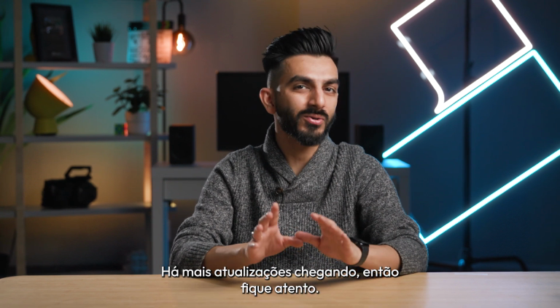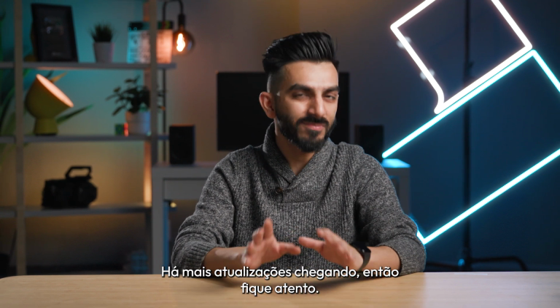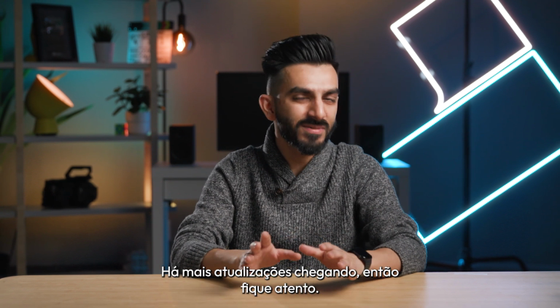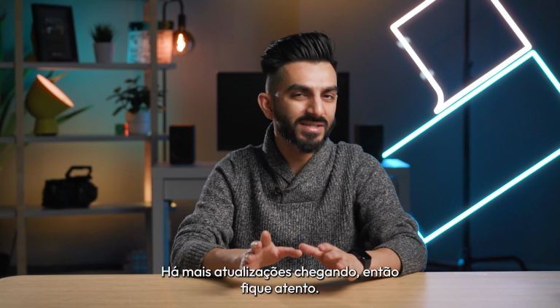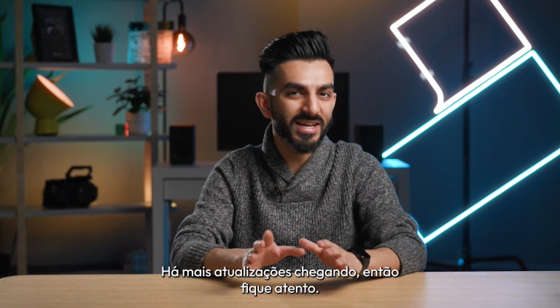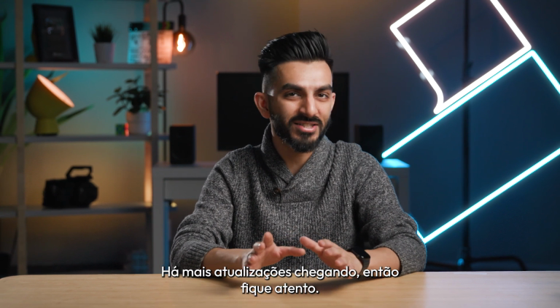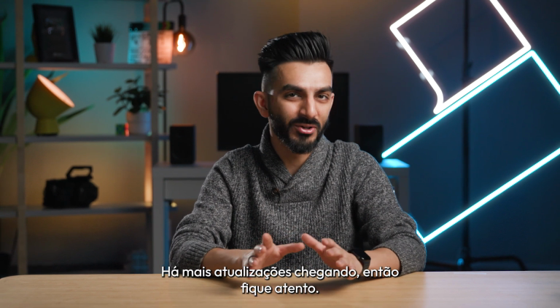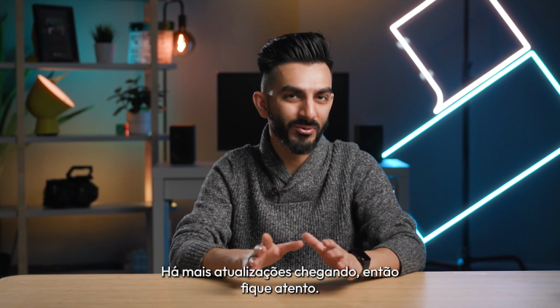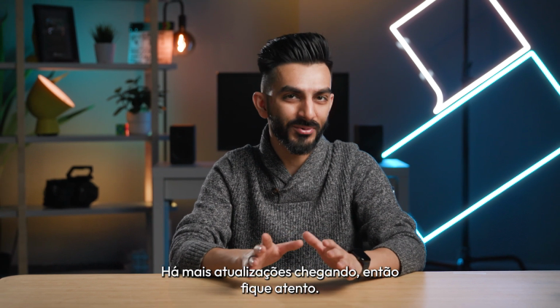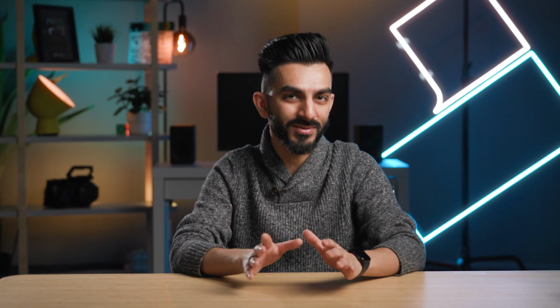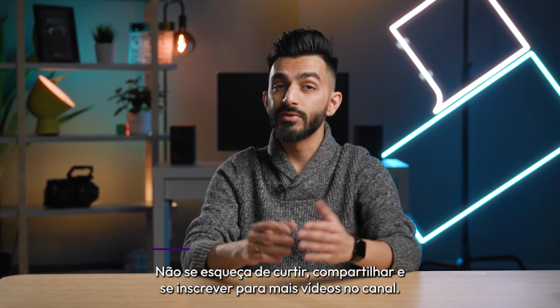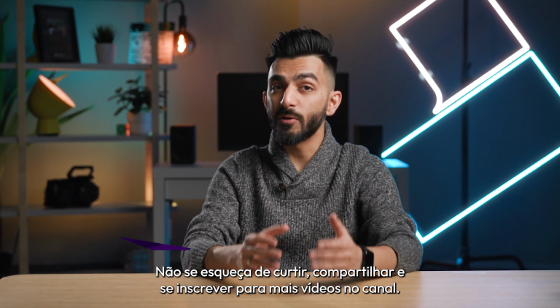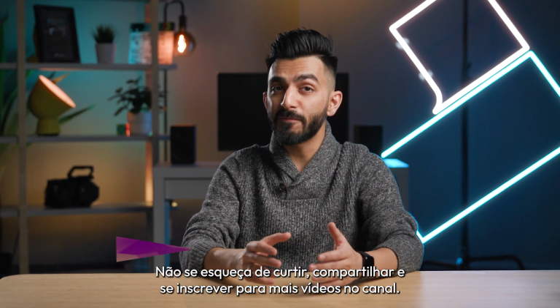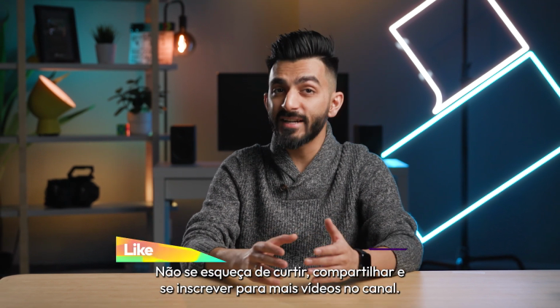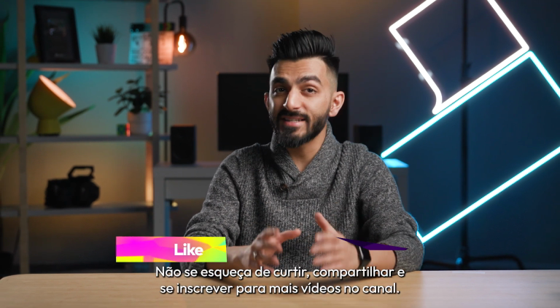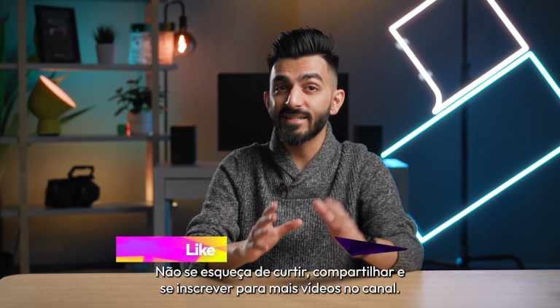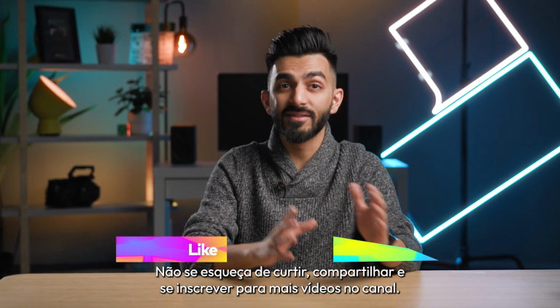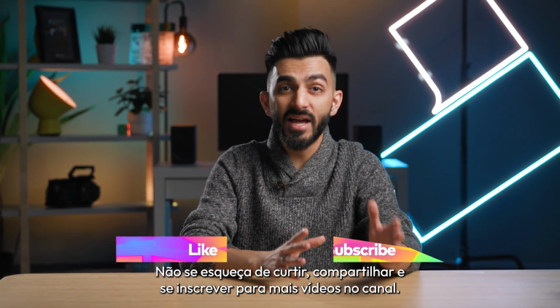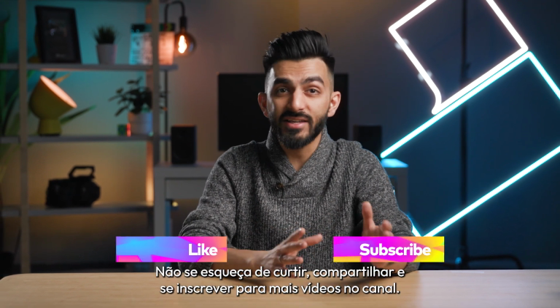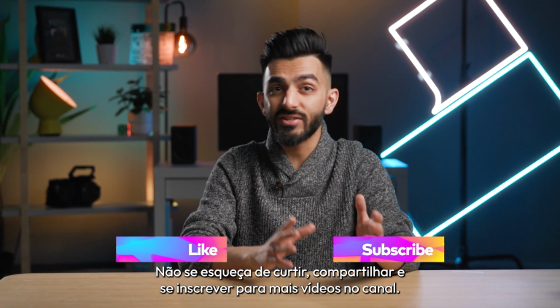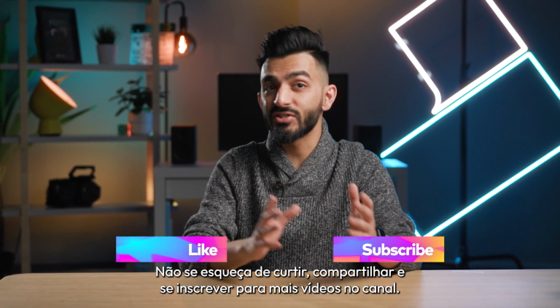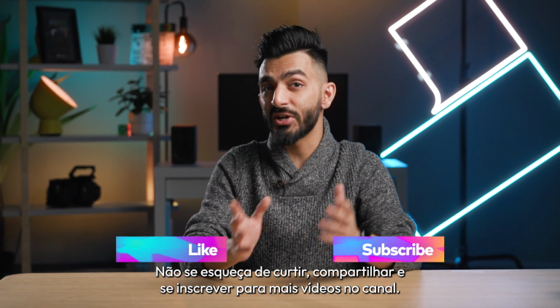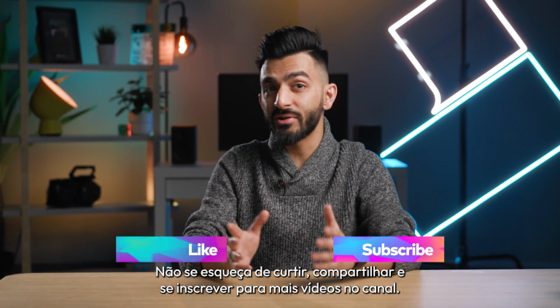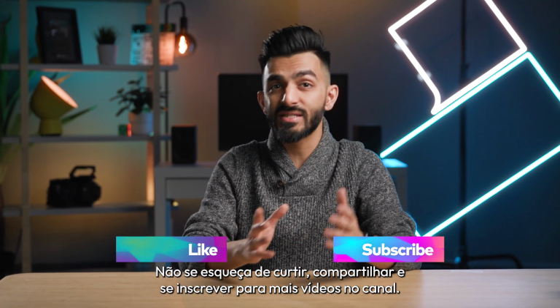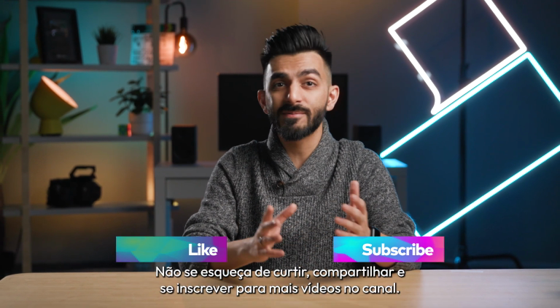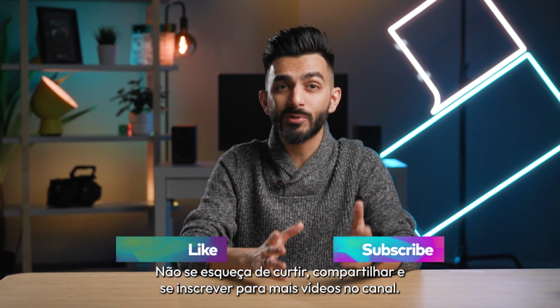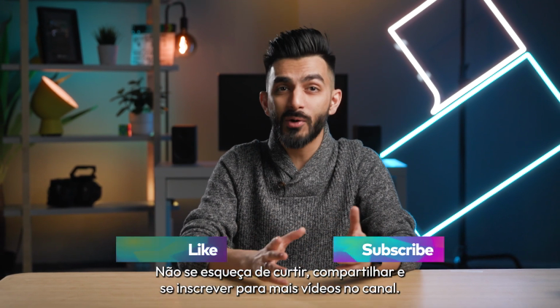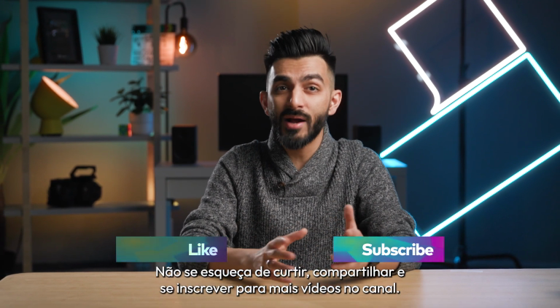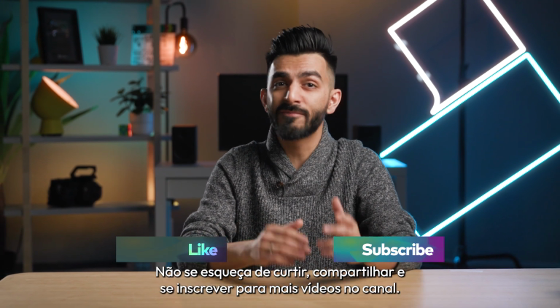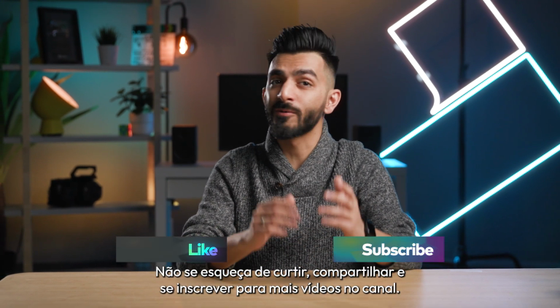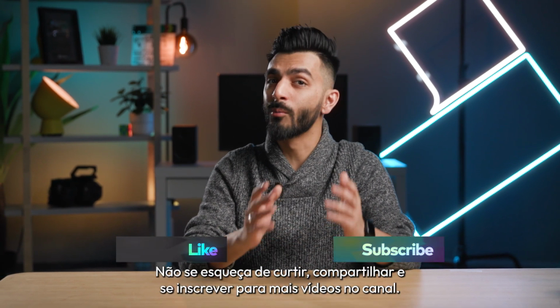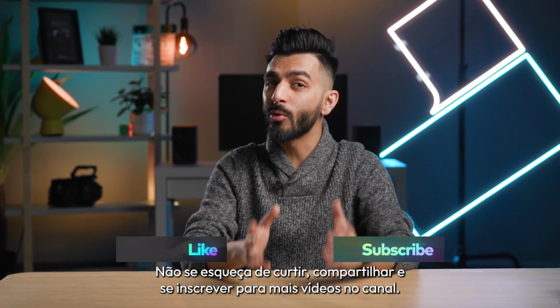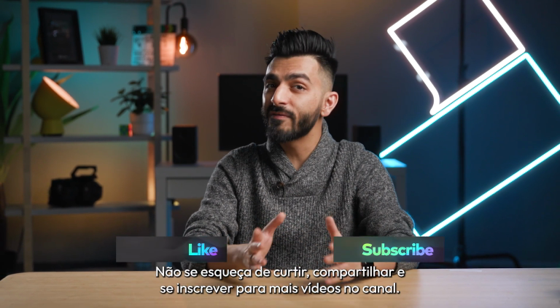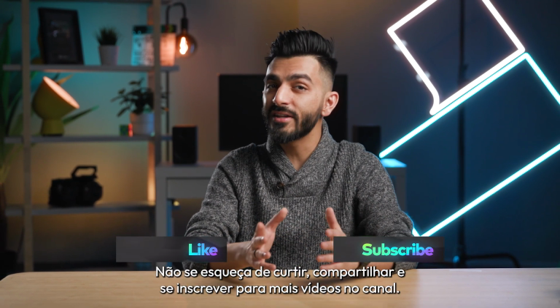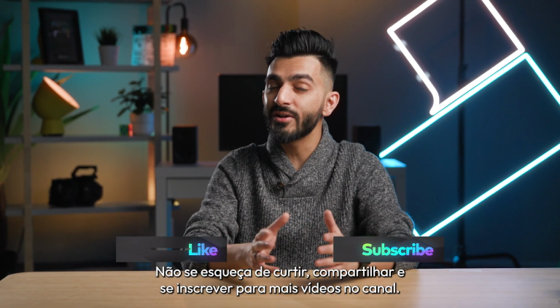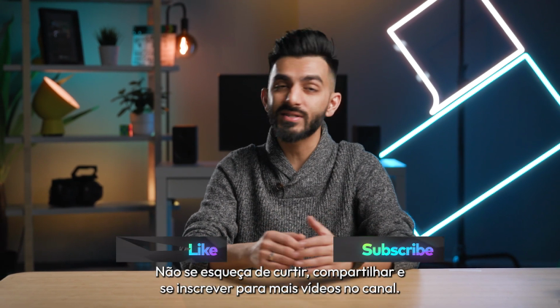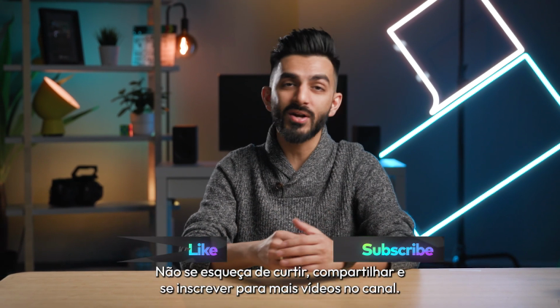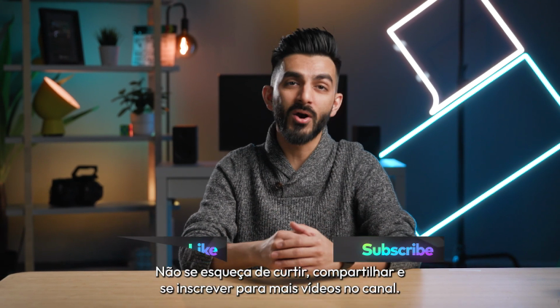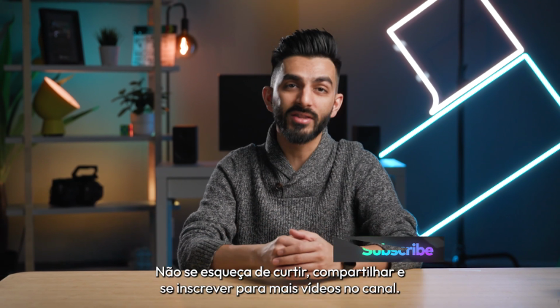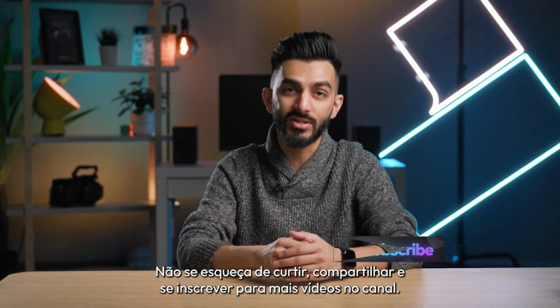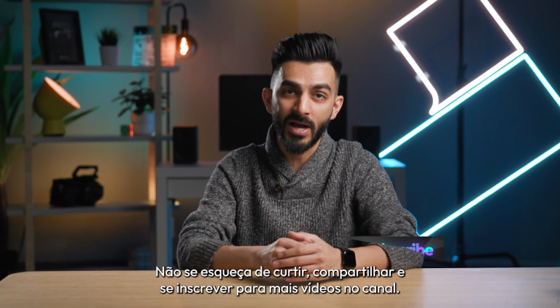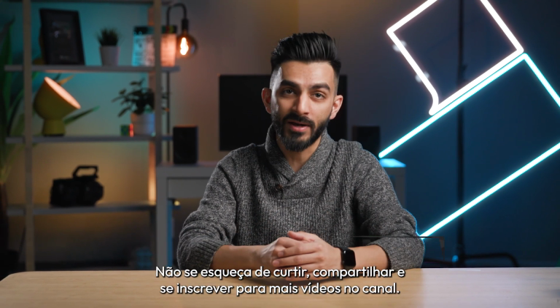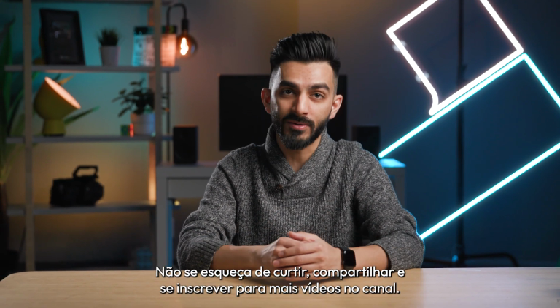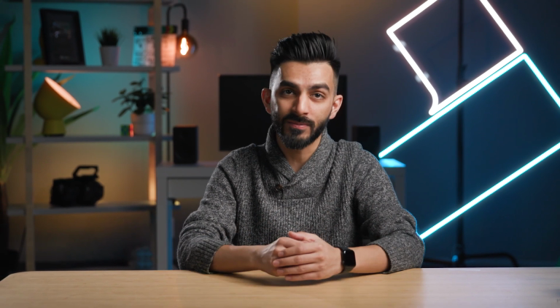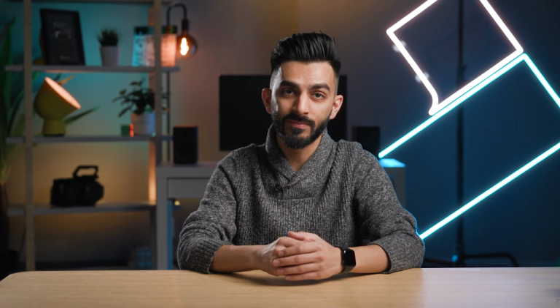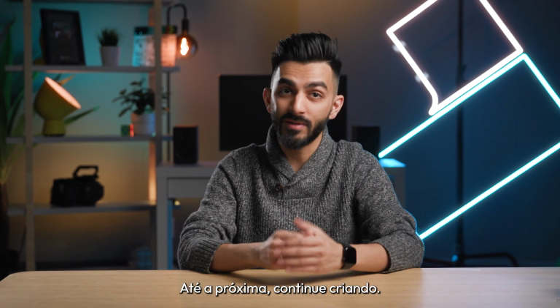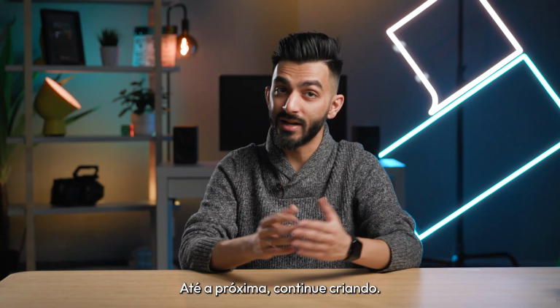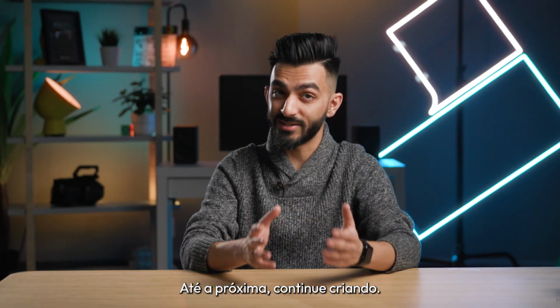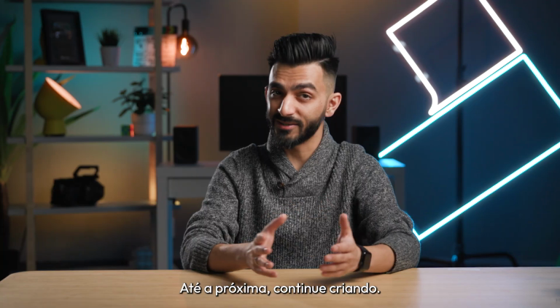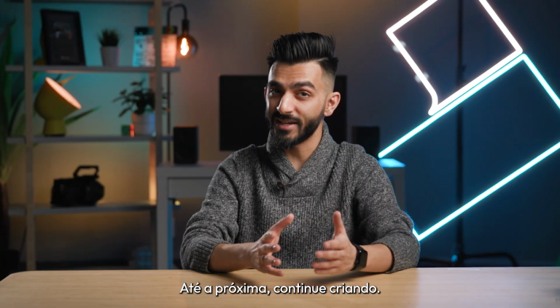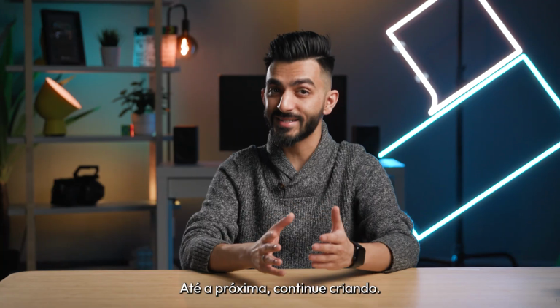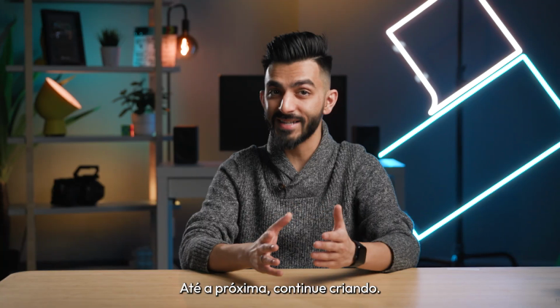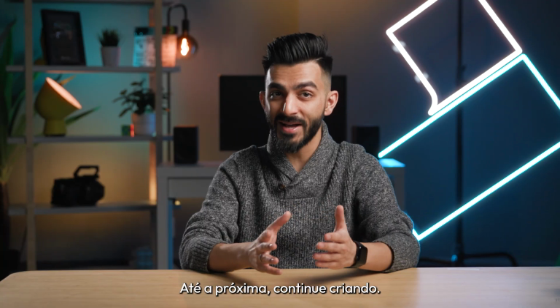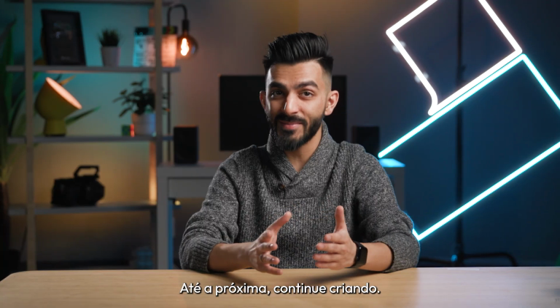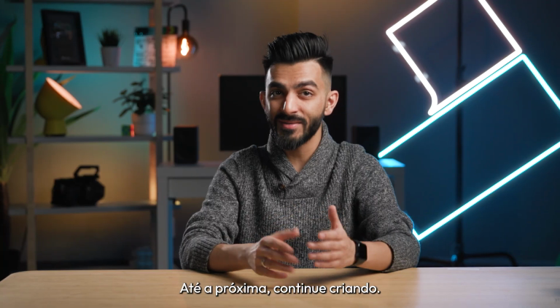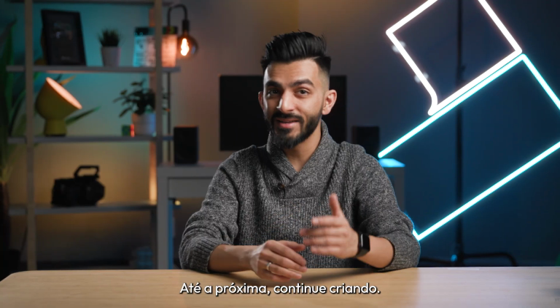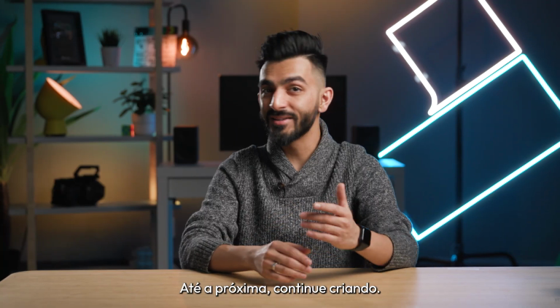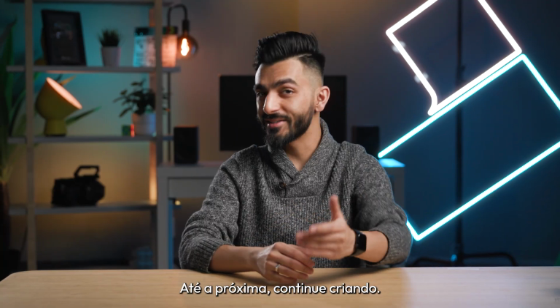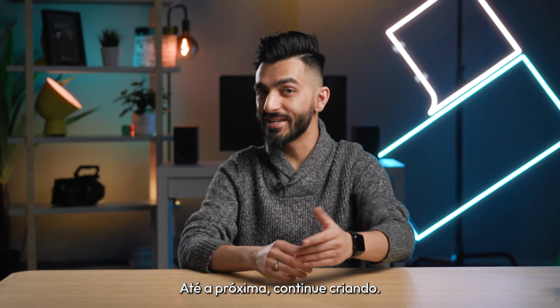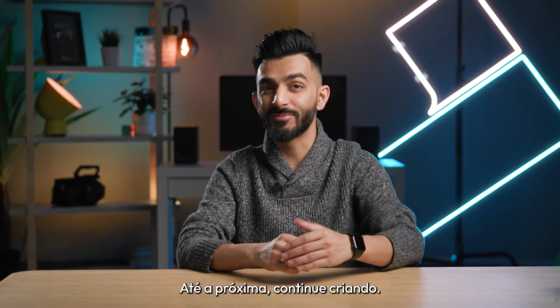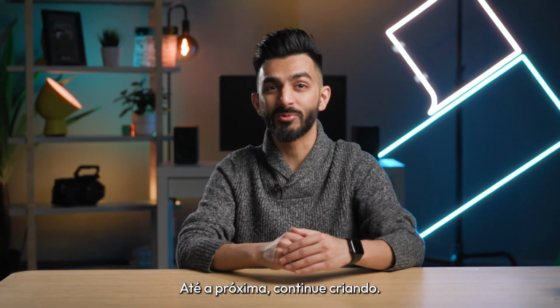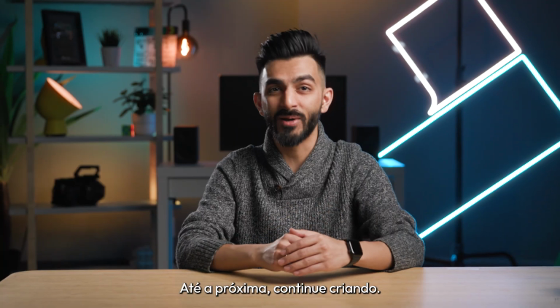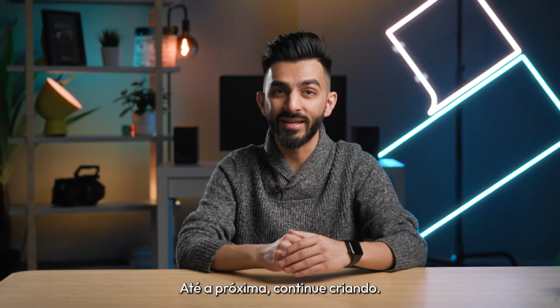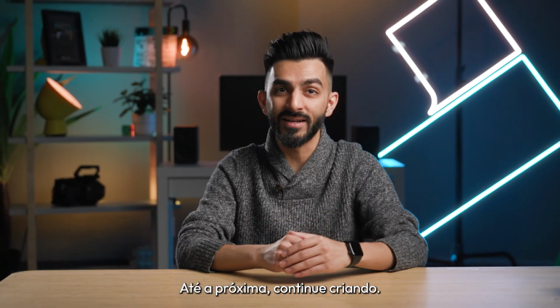There are more updates around the corner, so stay tuned. Don't forget to like, share, and subscribe for more videos on the channel. Until next time, keep creating.